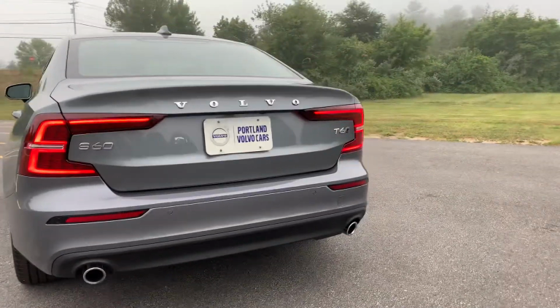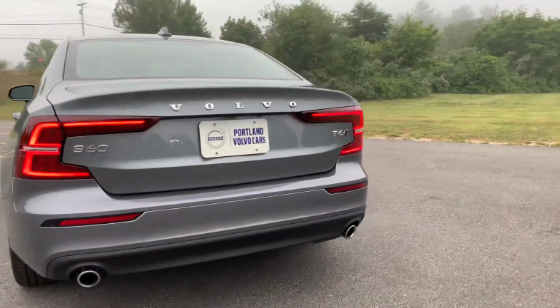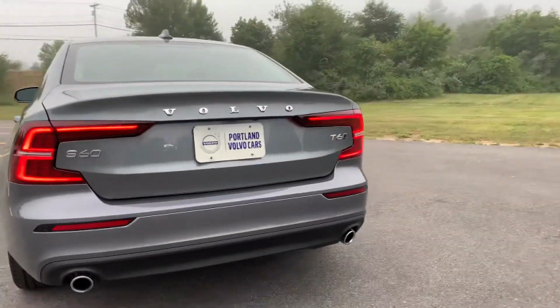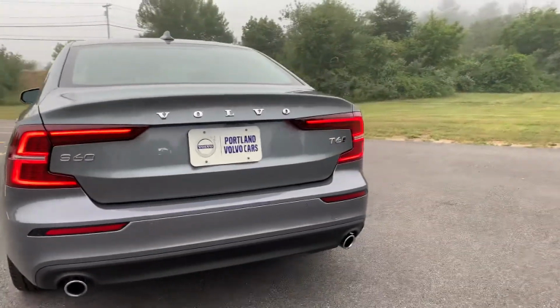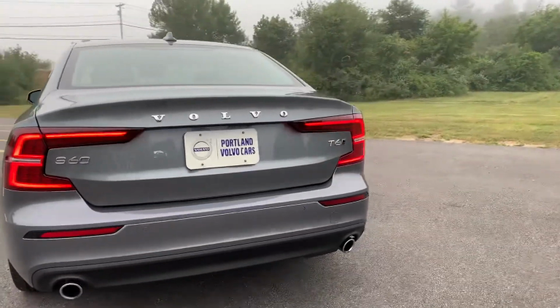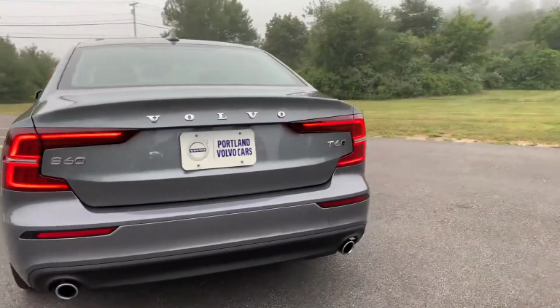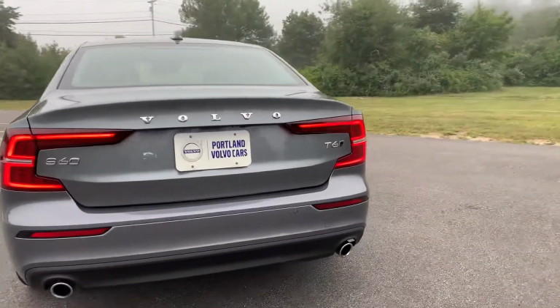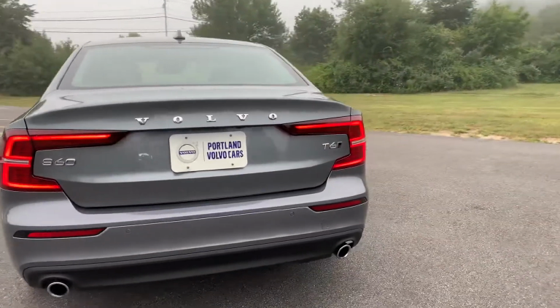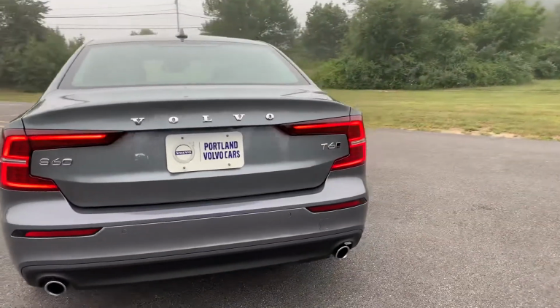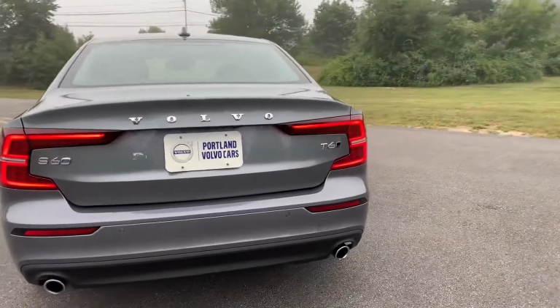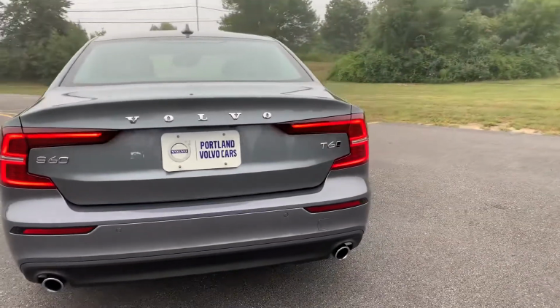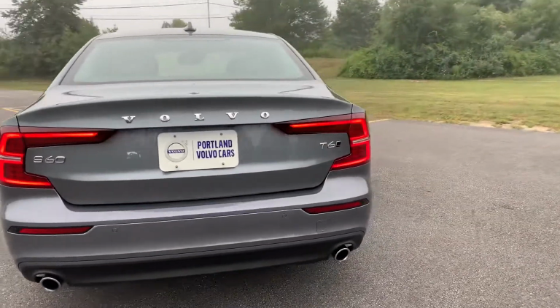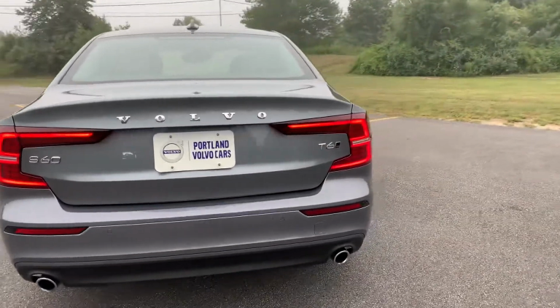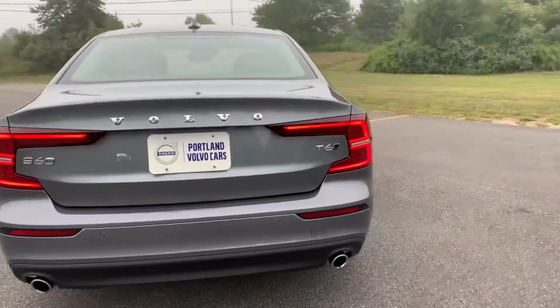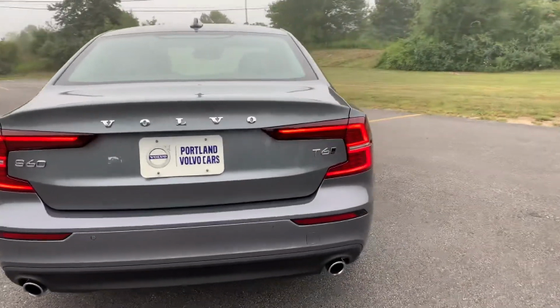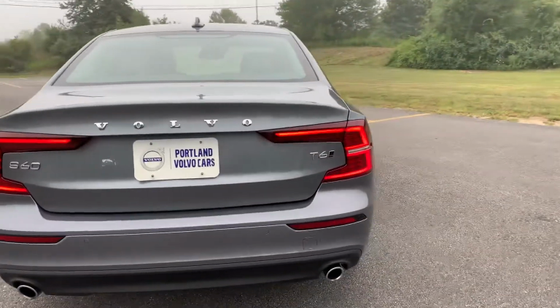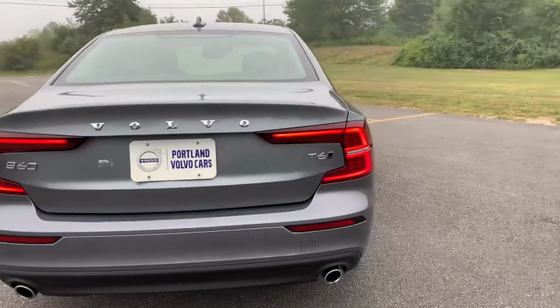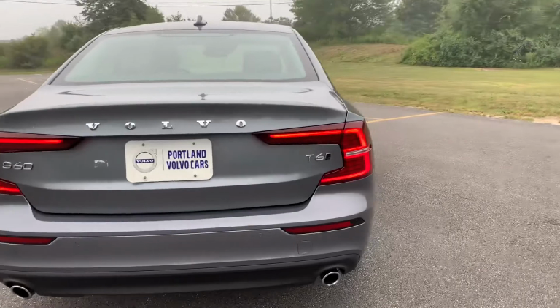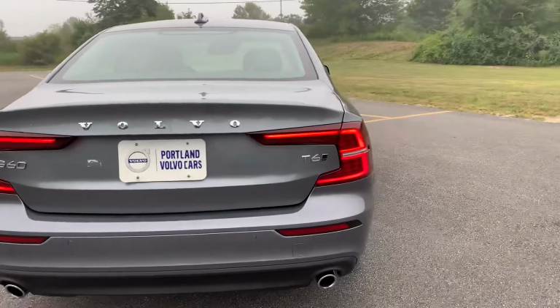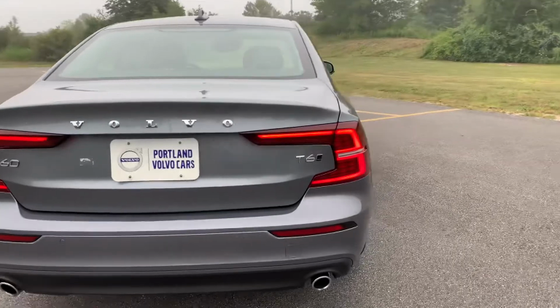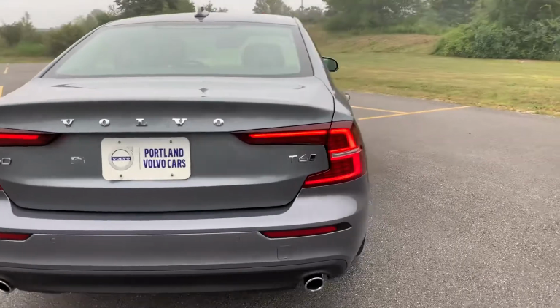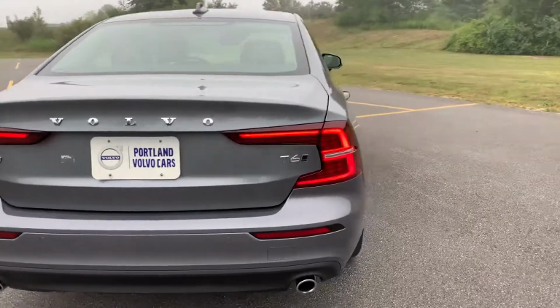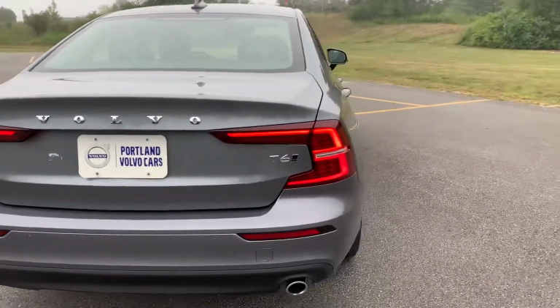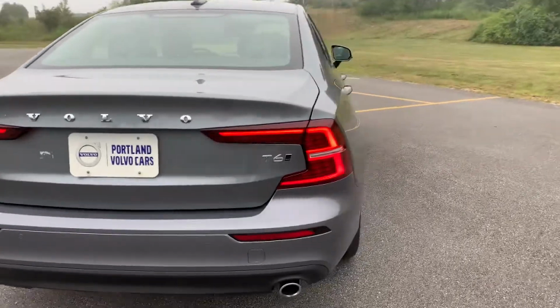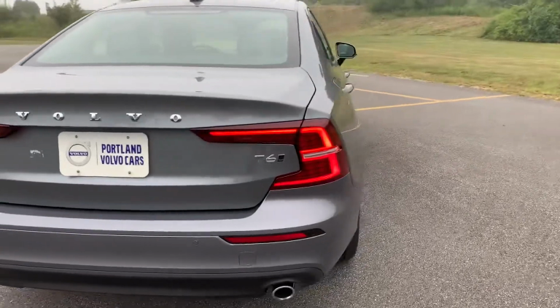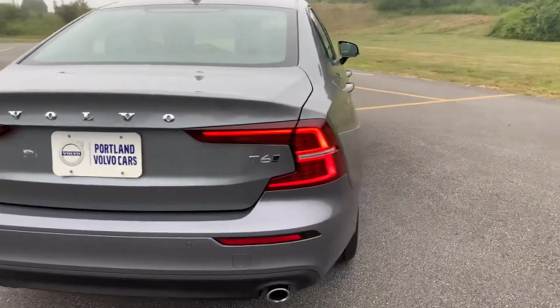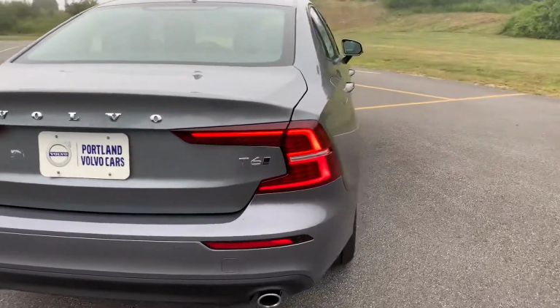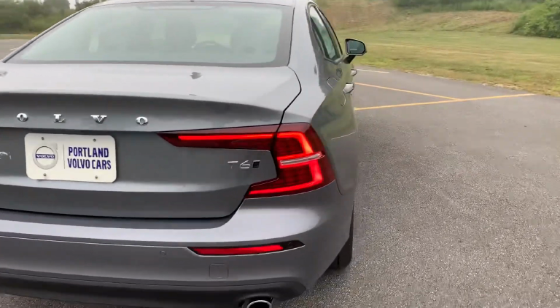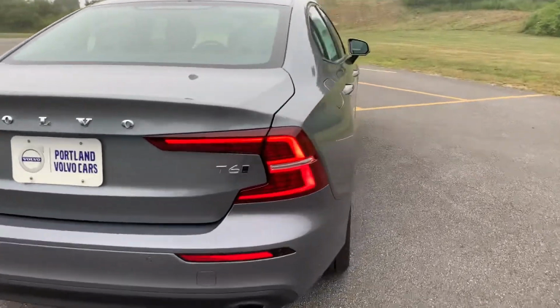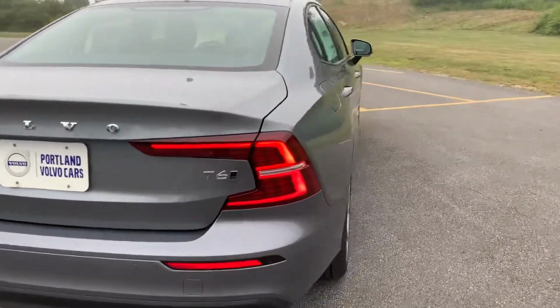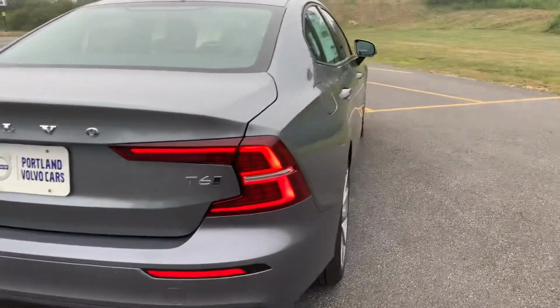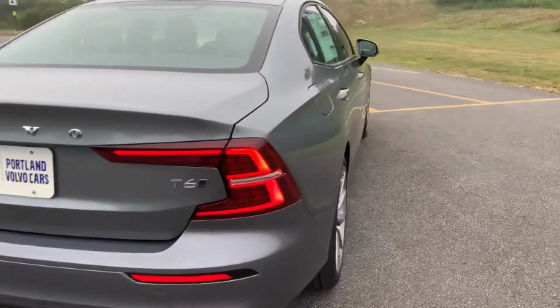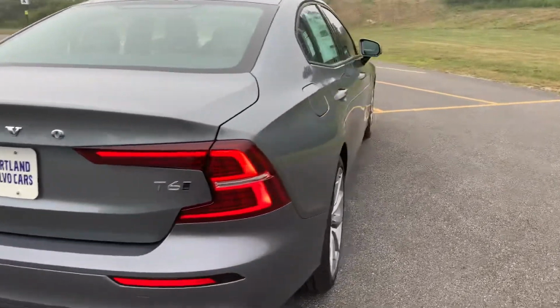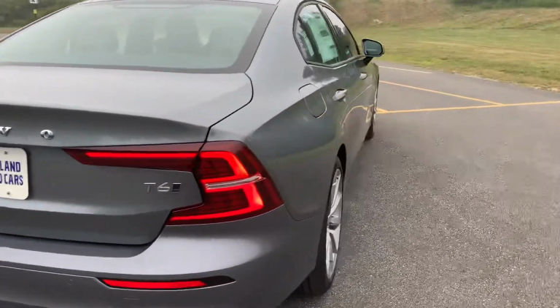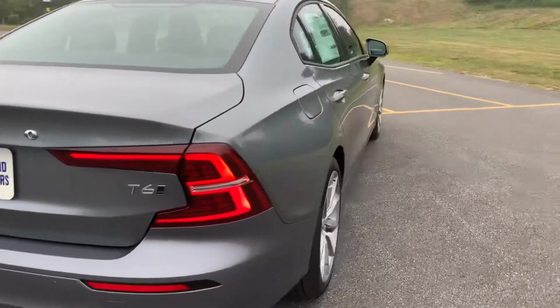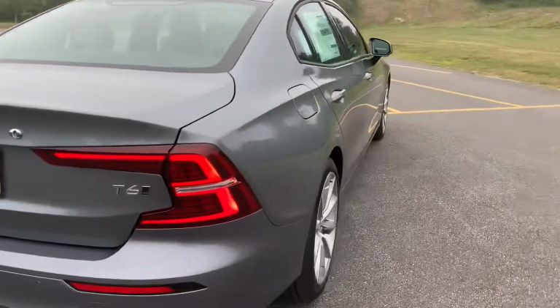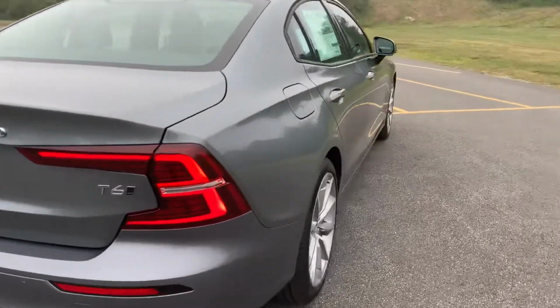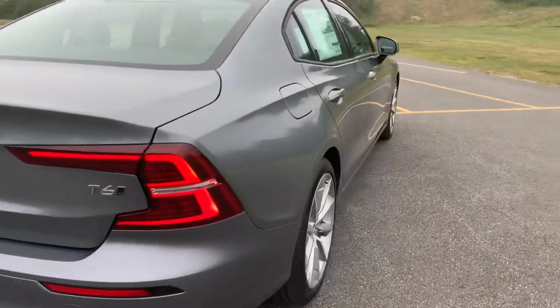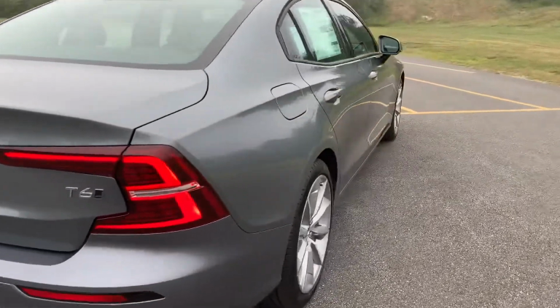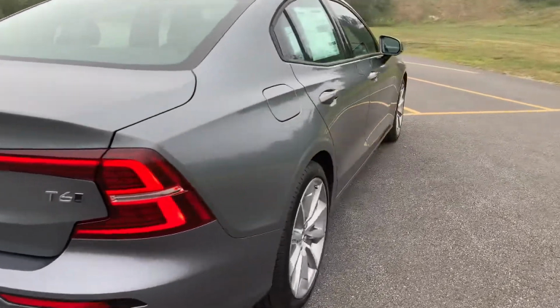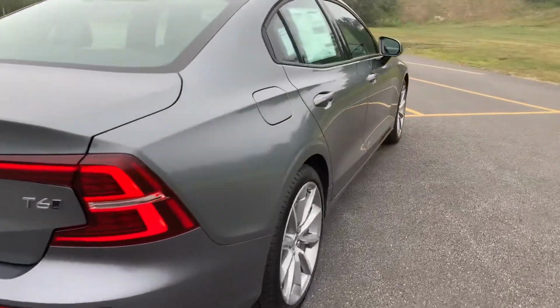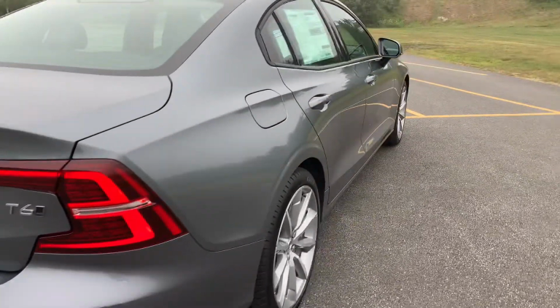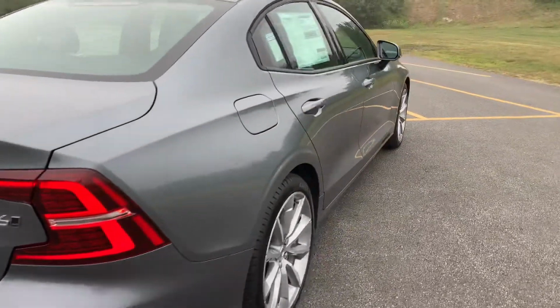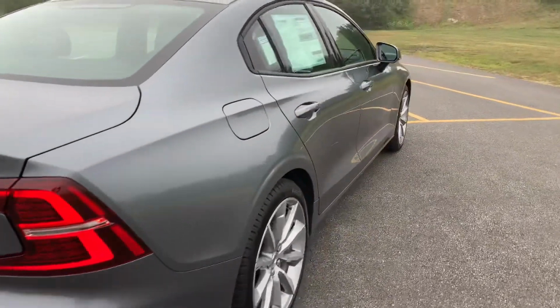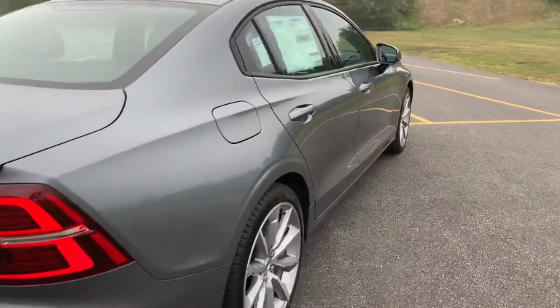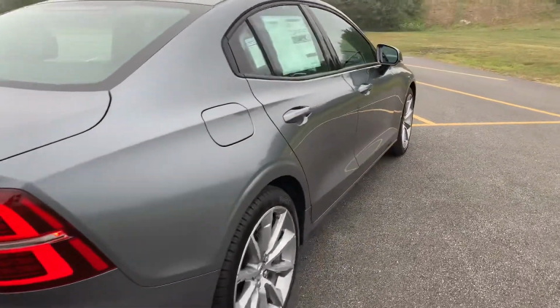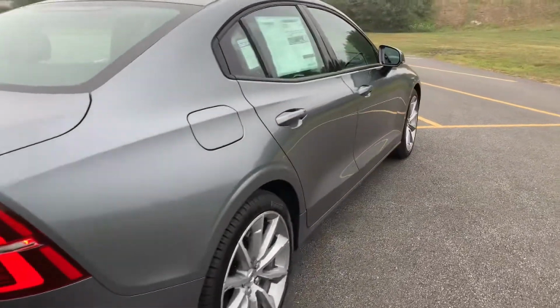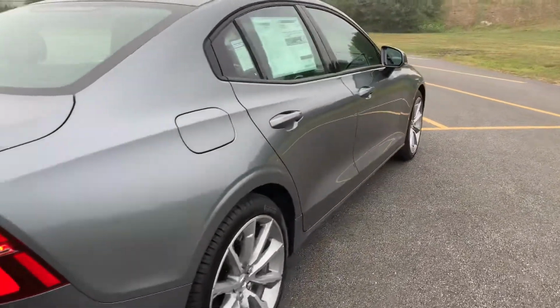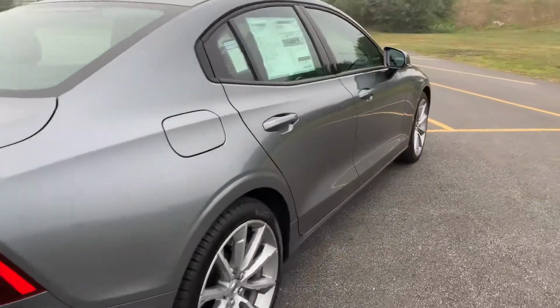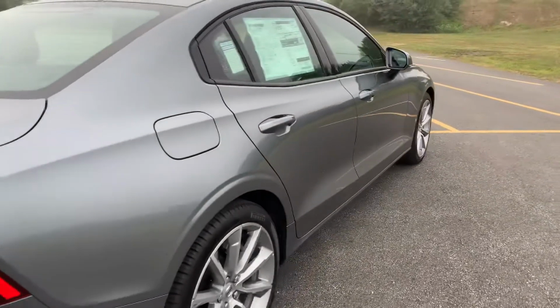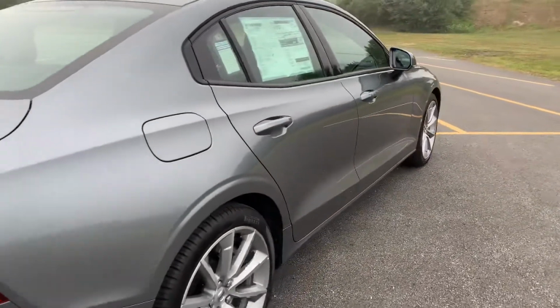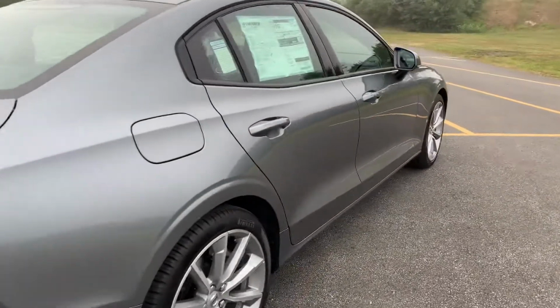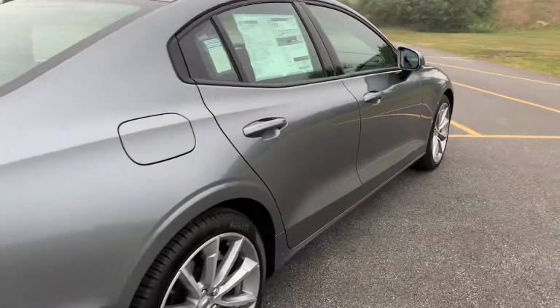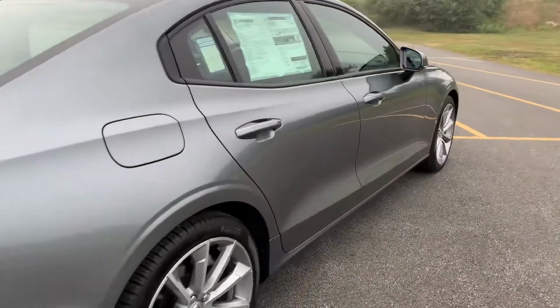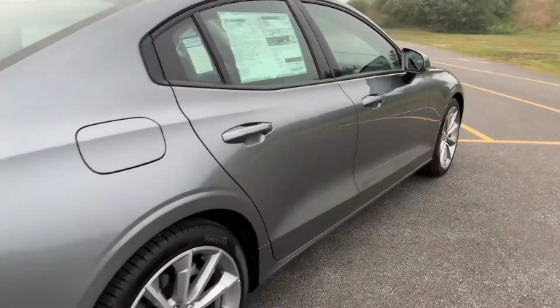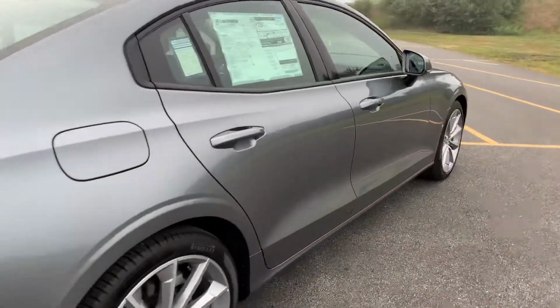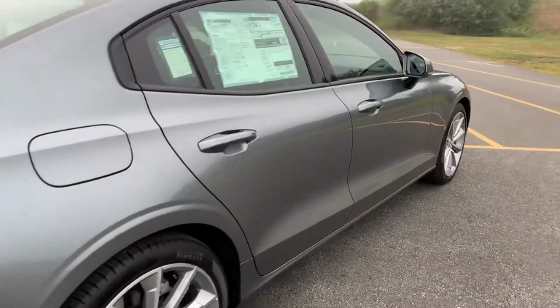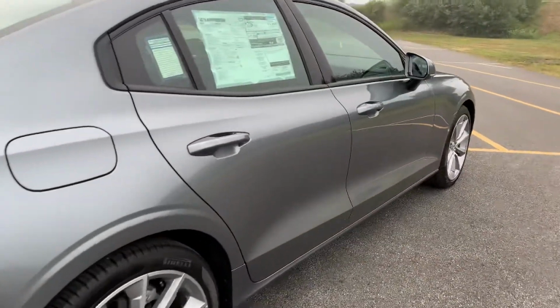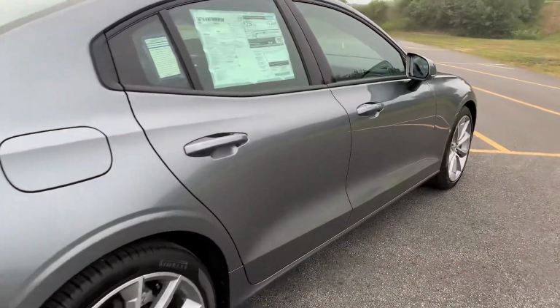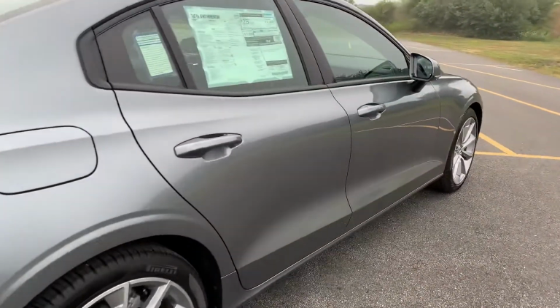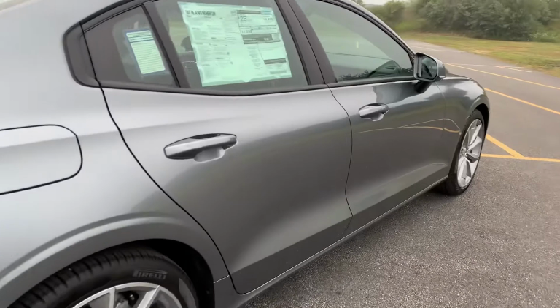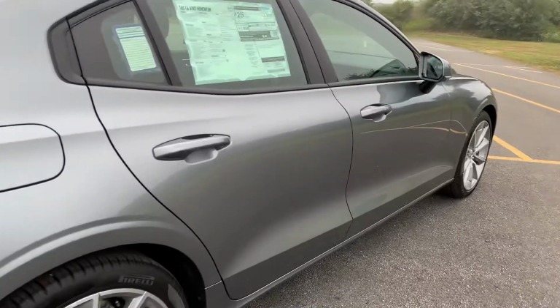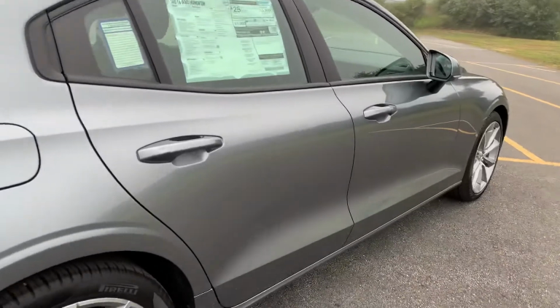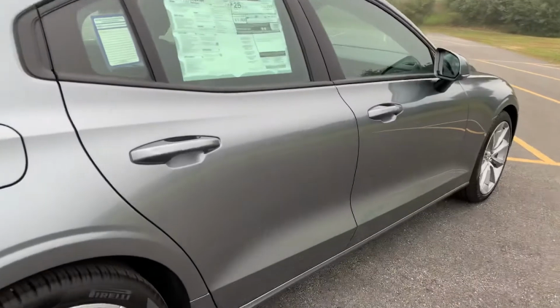This gets about 25 miles per gallon combined. Great little sedan — I really love this car.